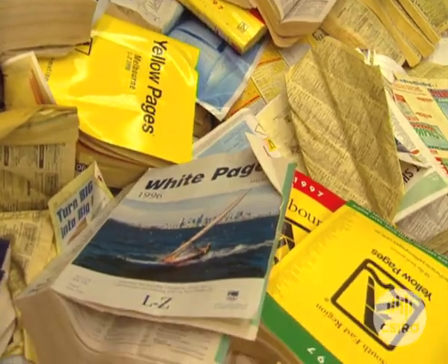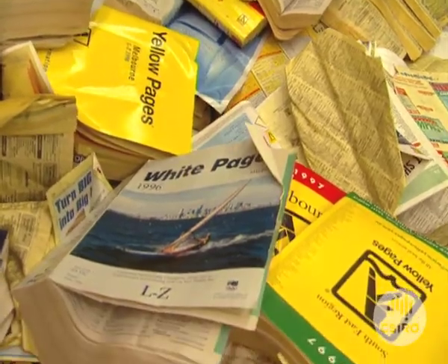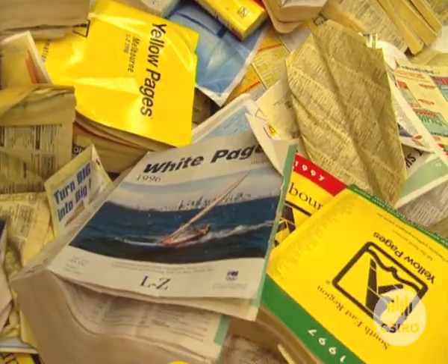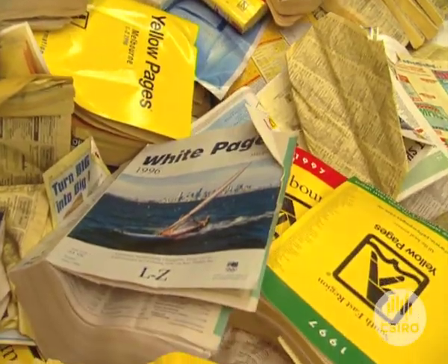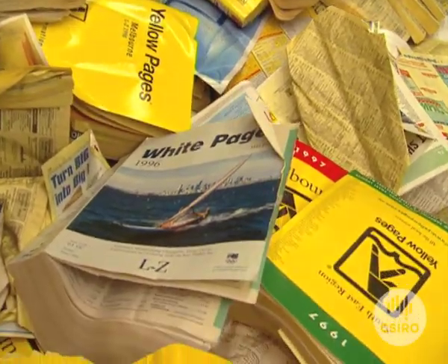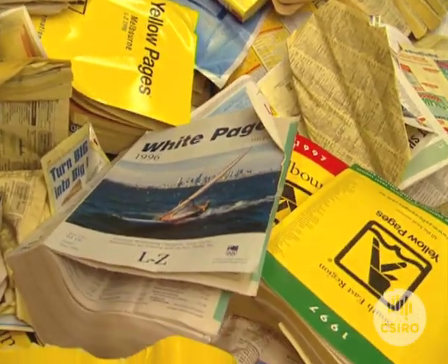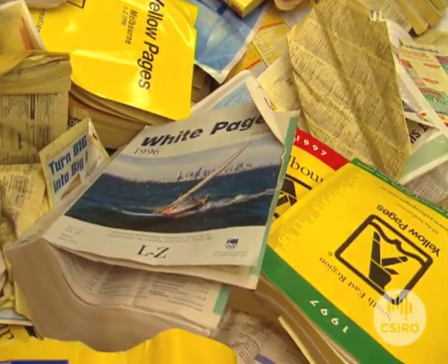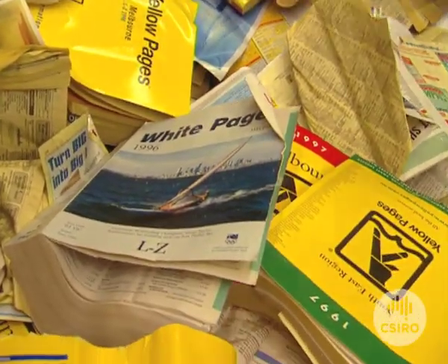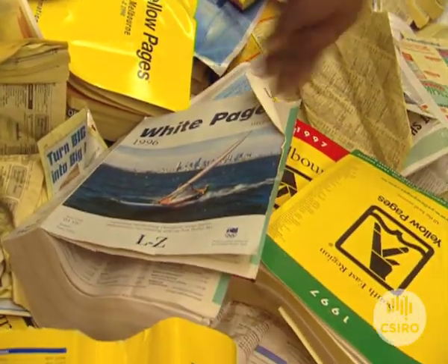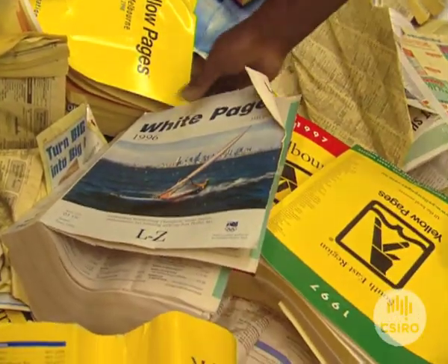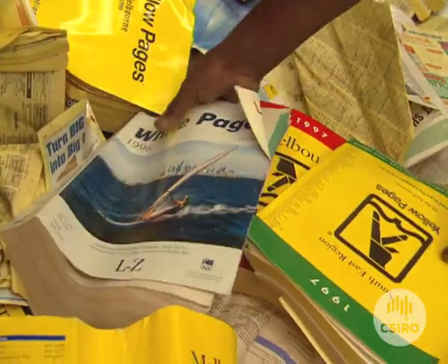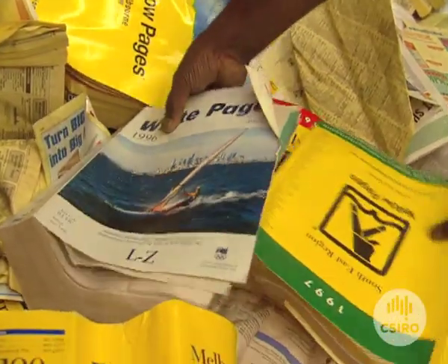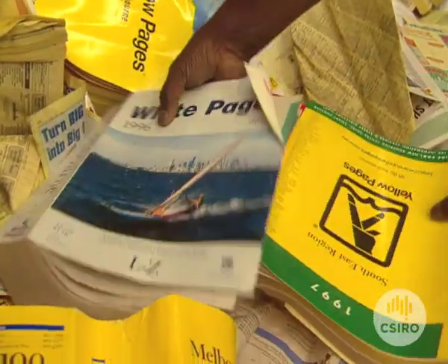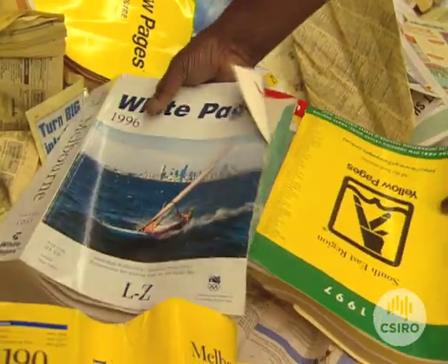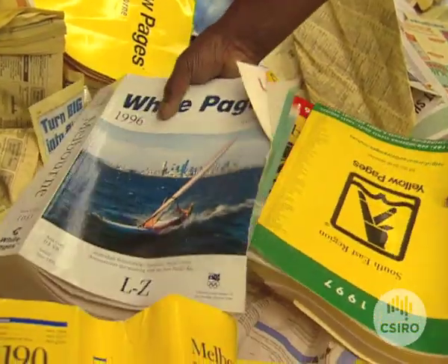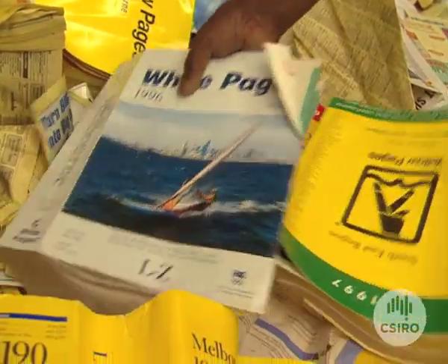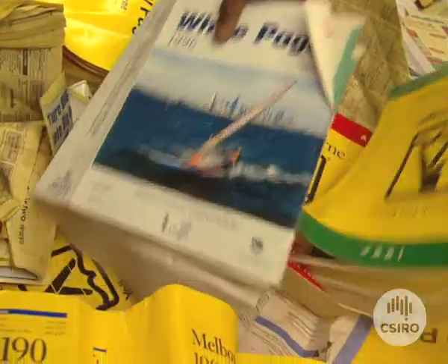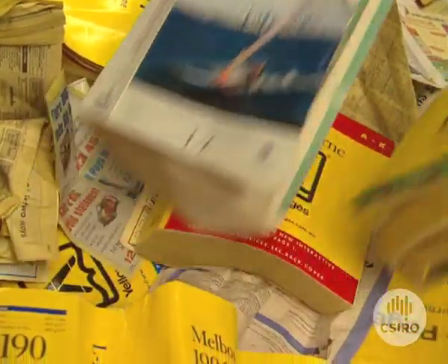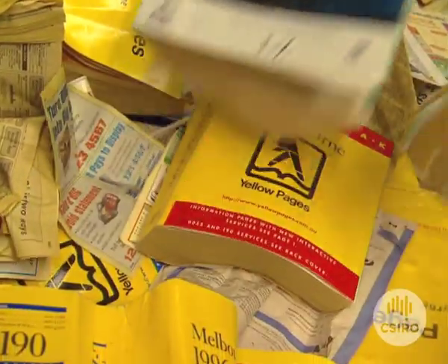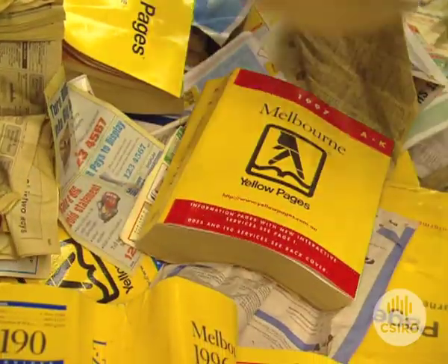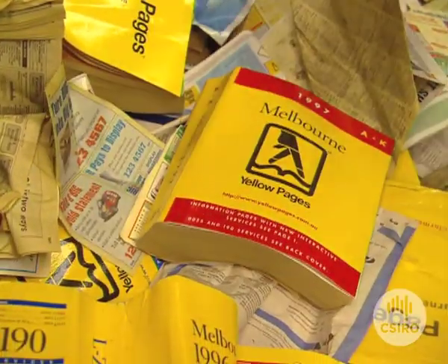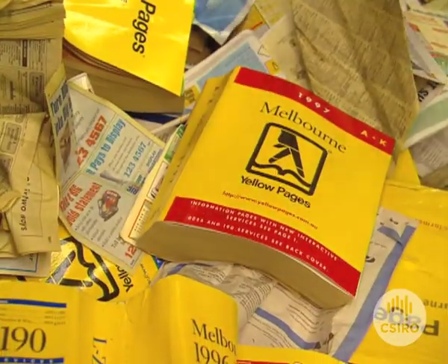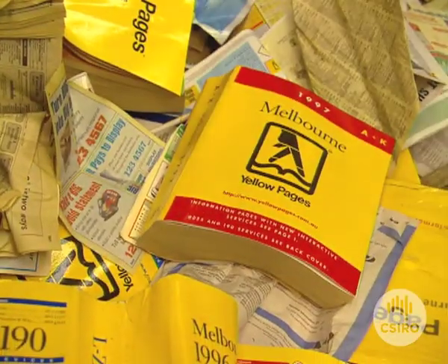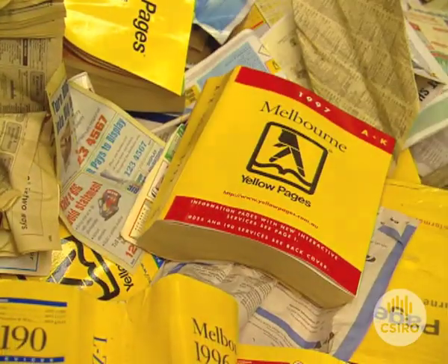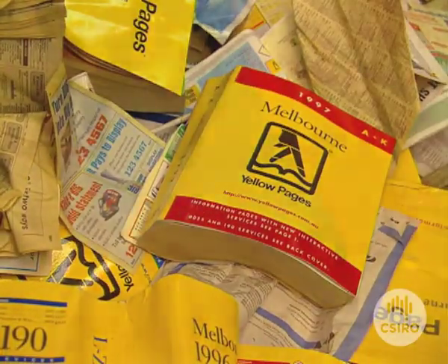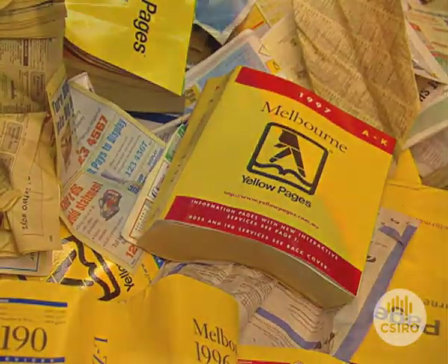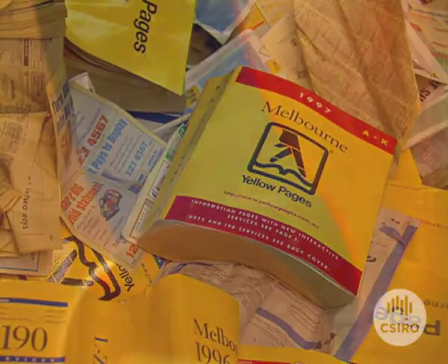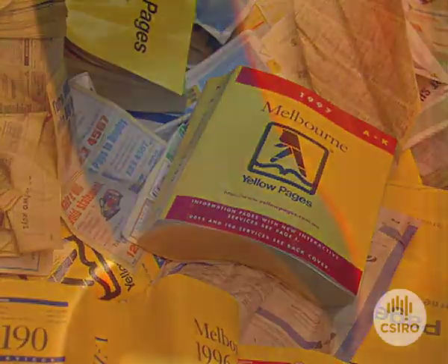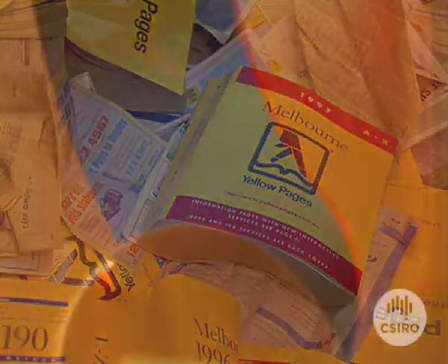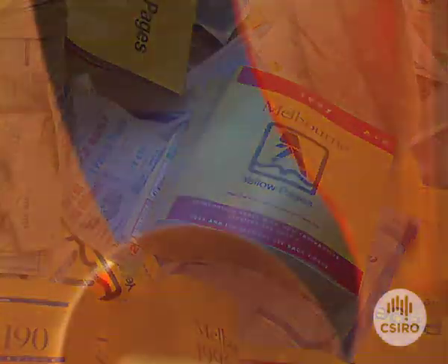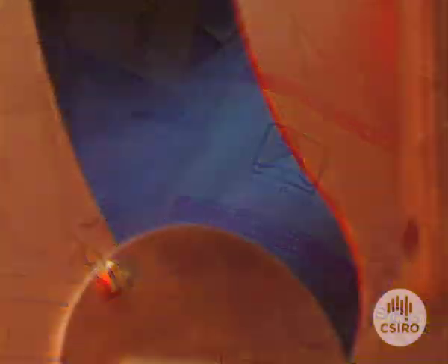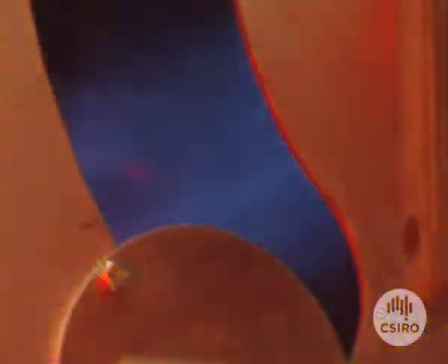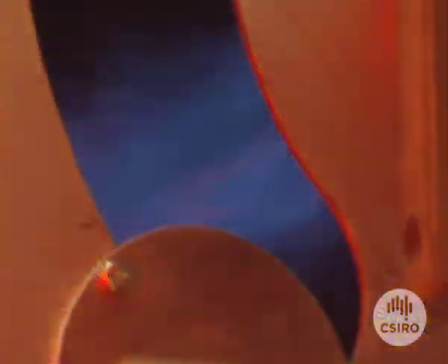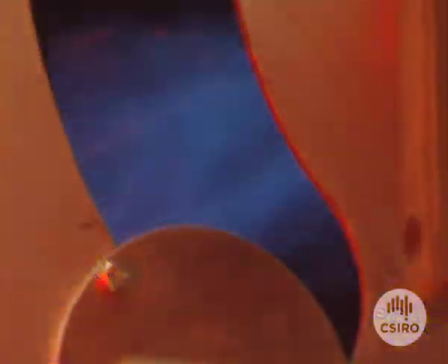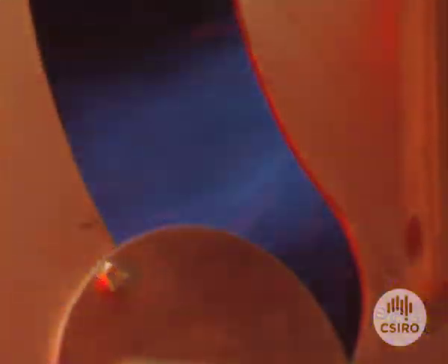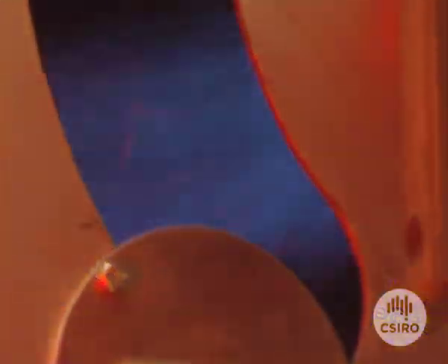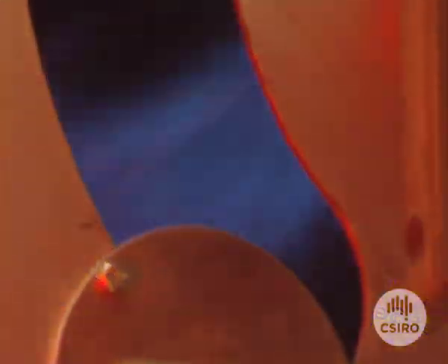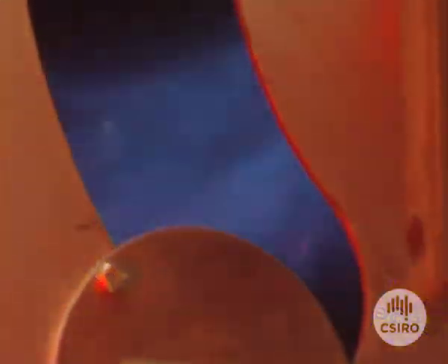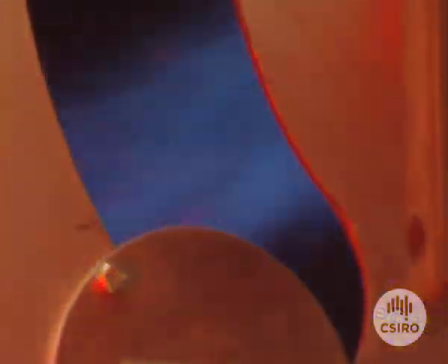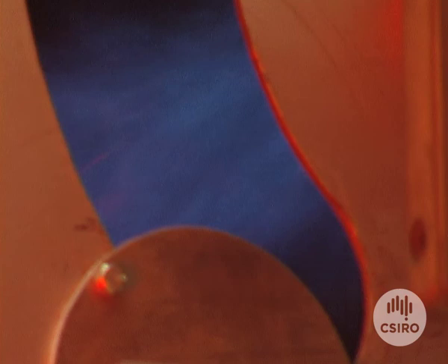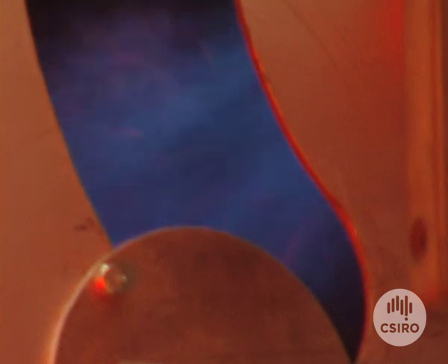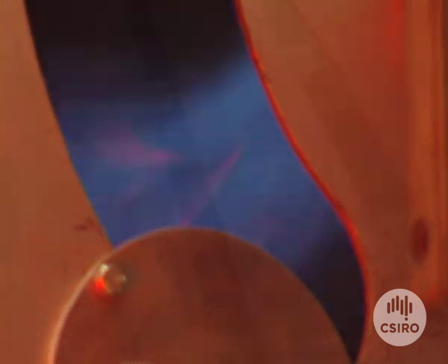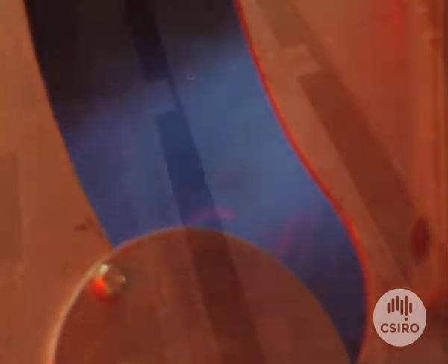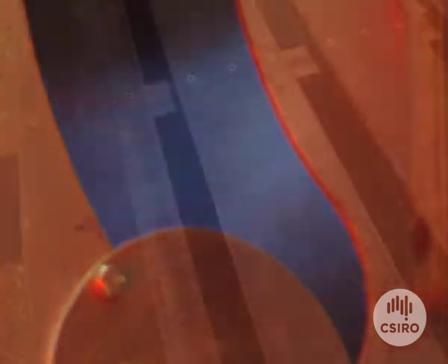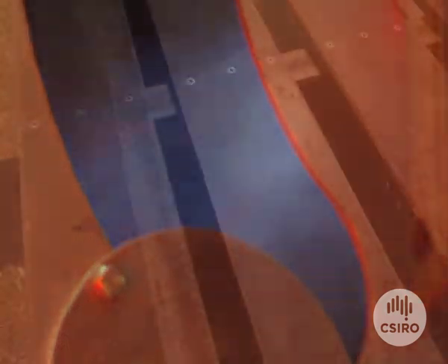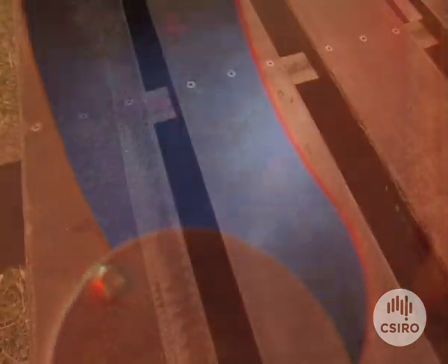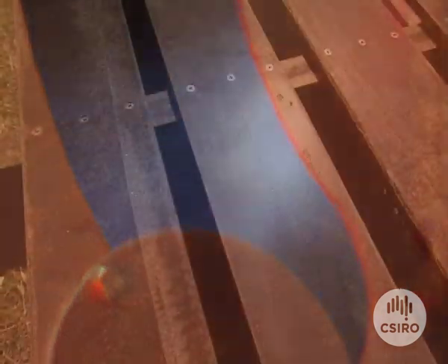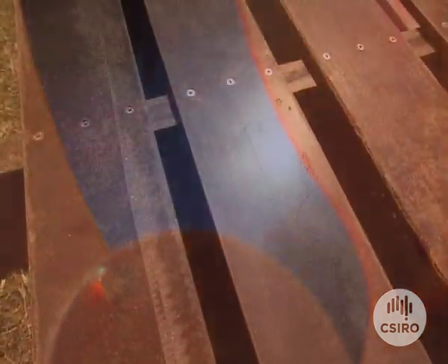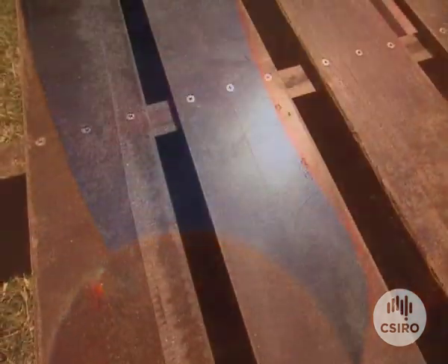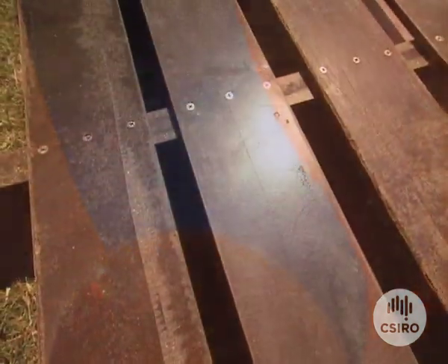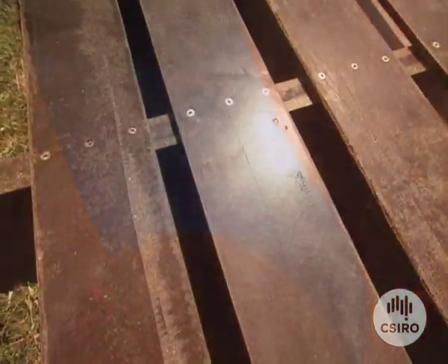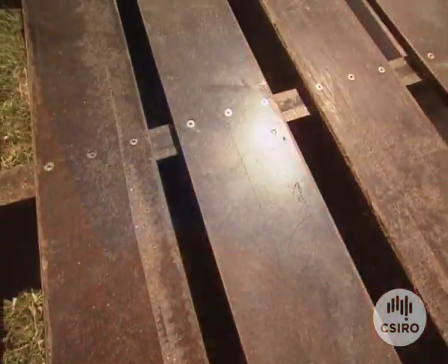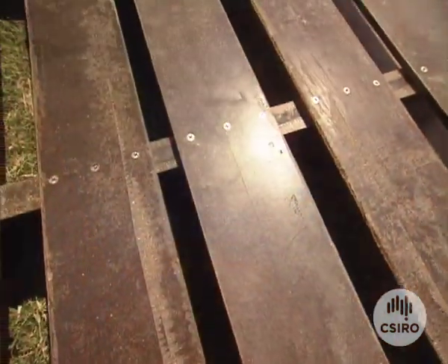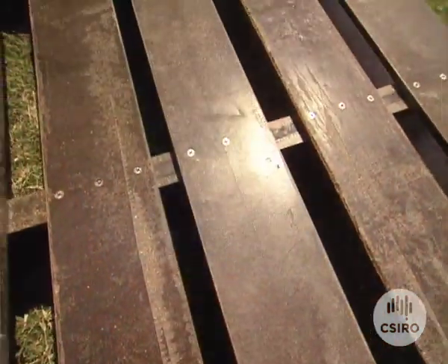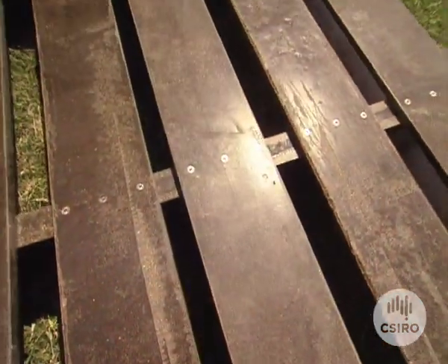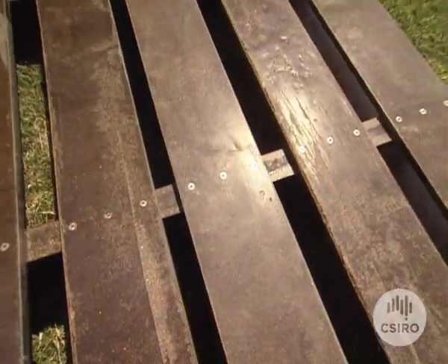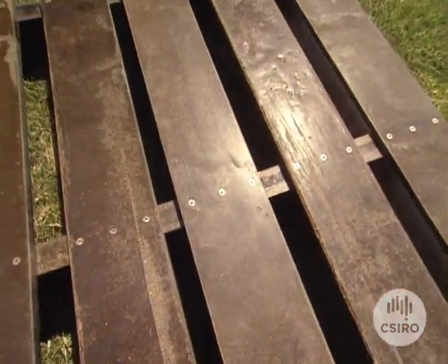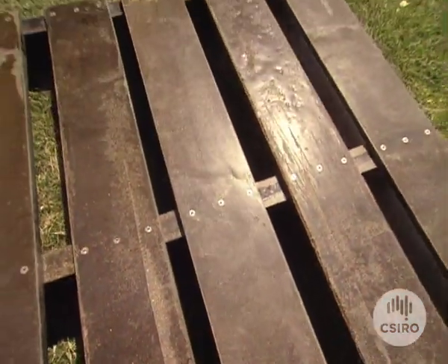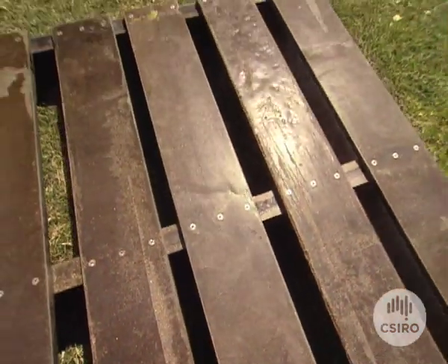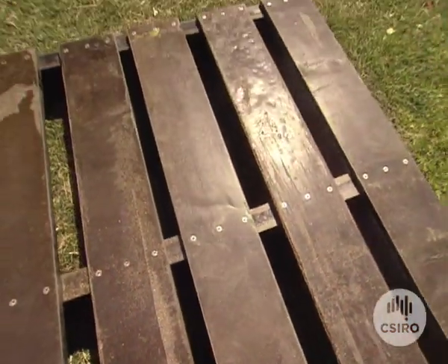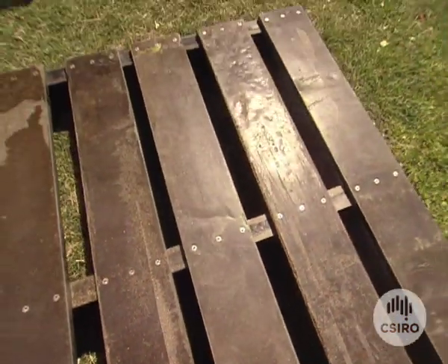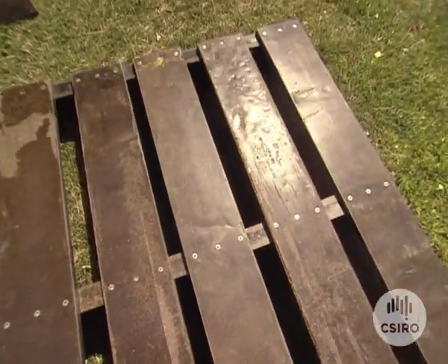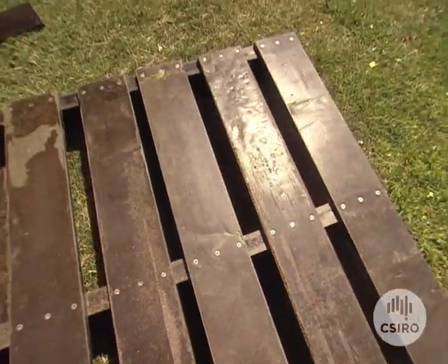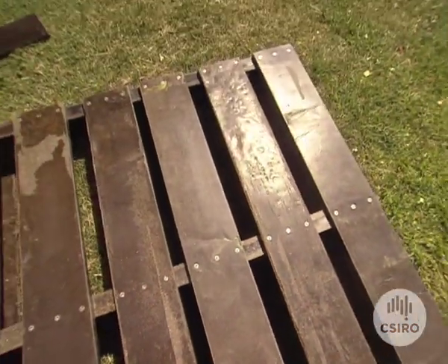The paper from these telephone books, once manufactured from timber, is, with the help of science, being turned back into timber.